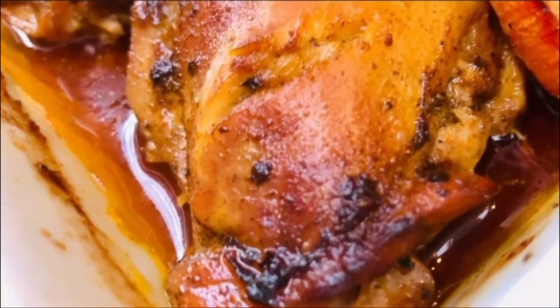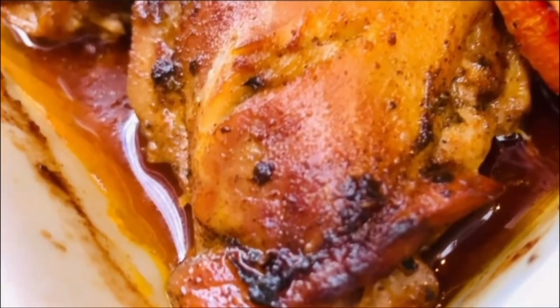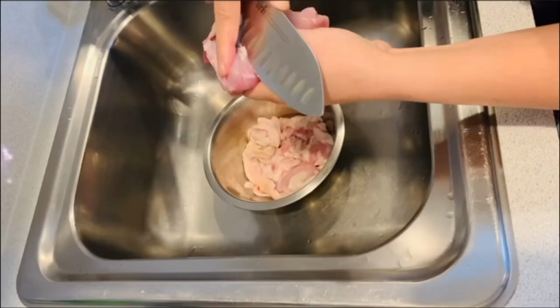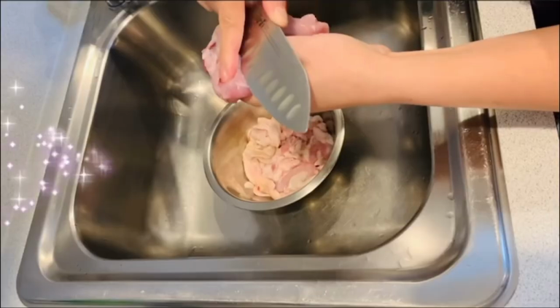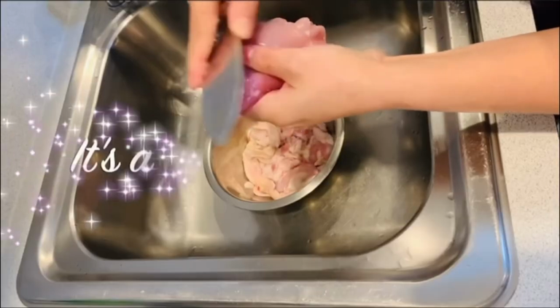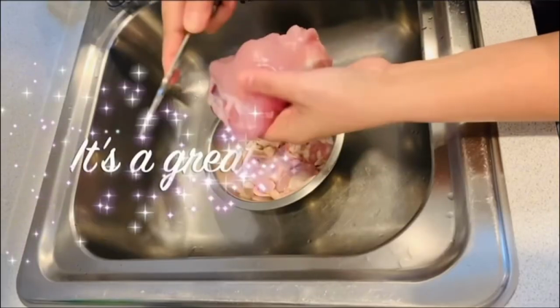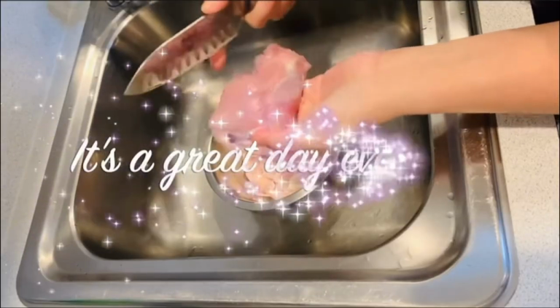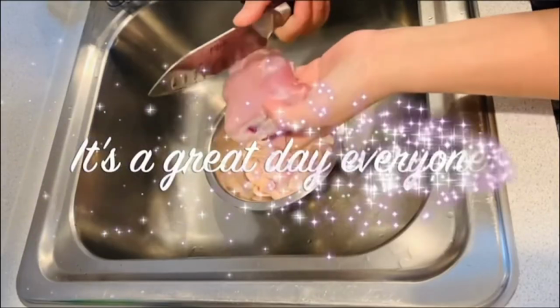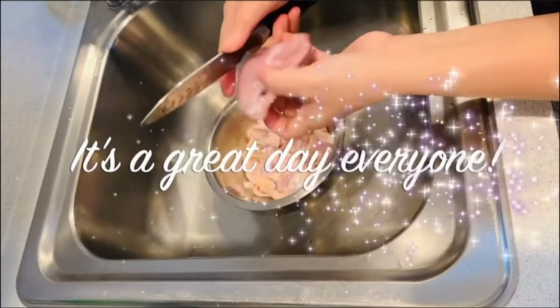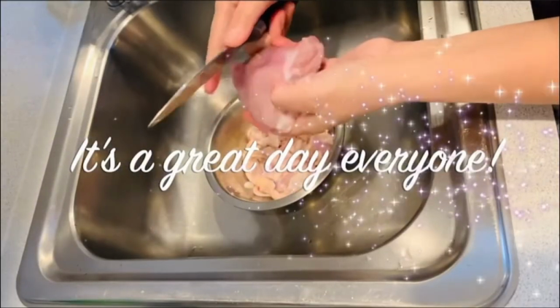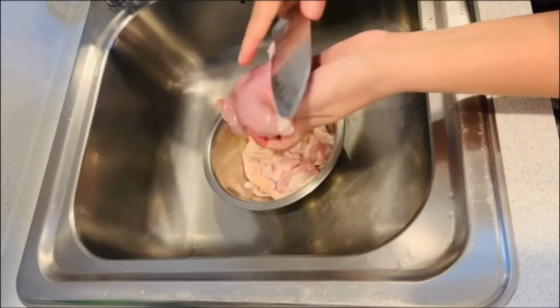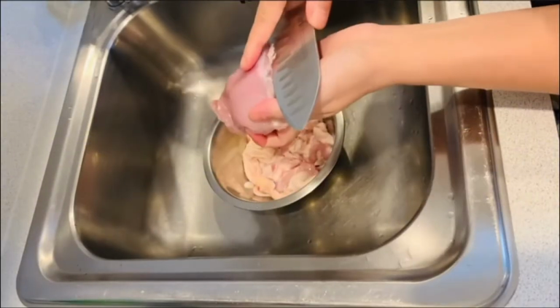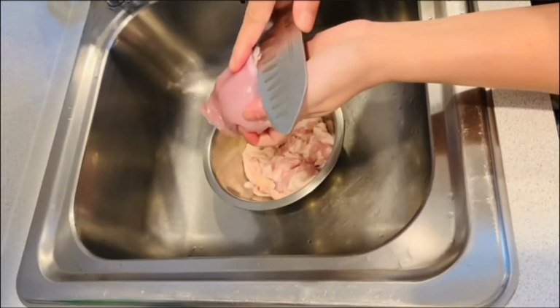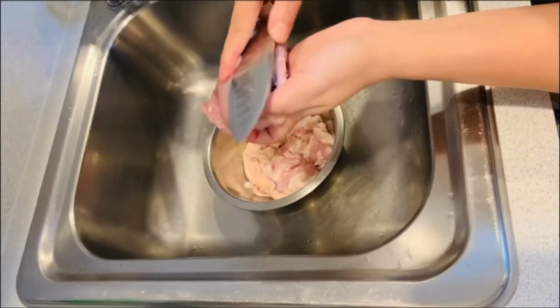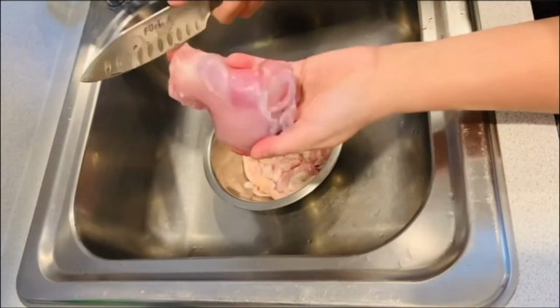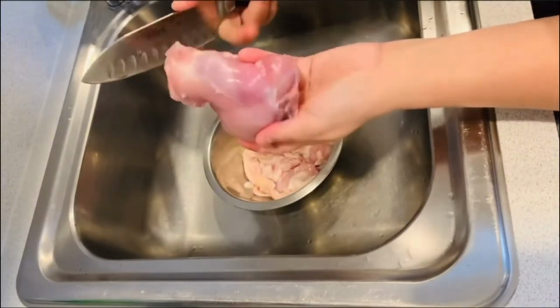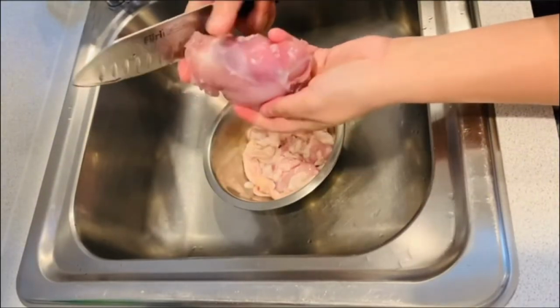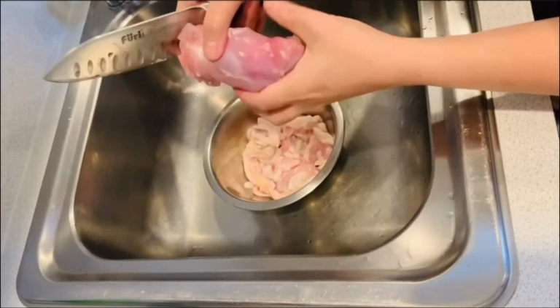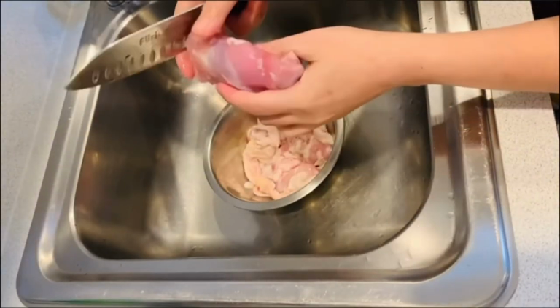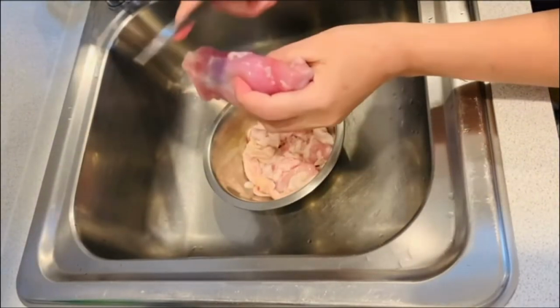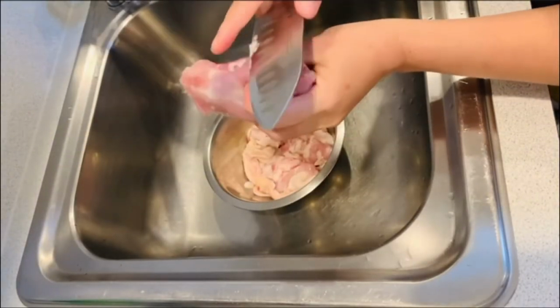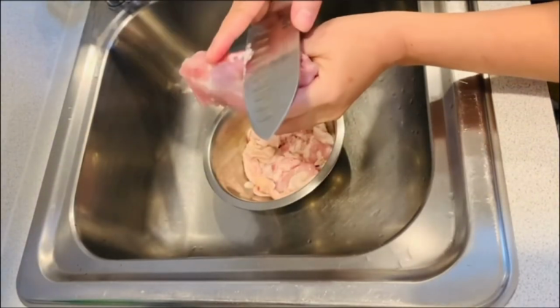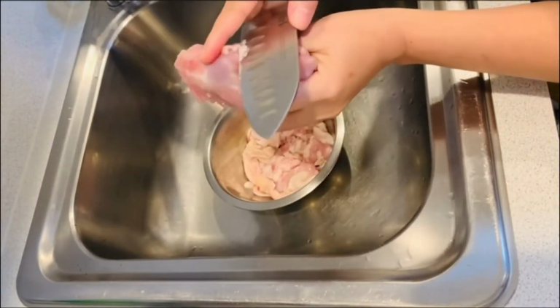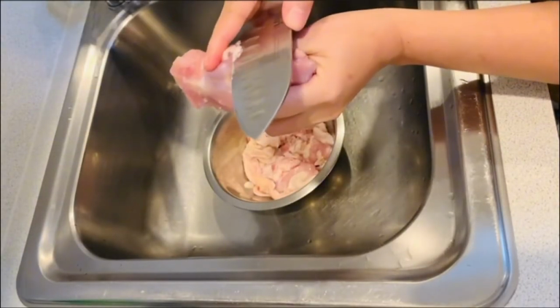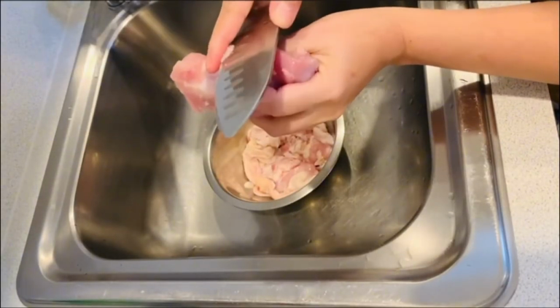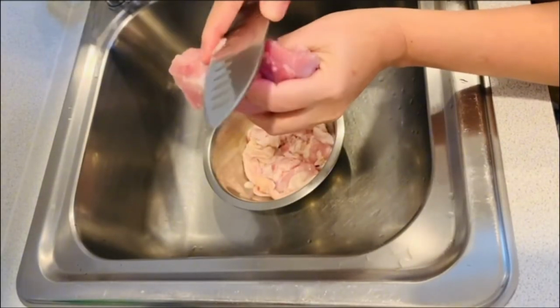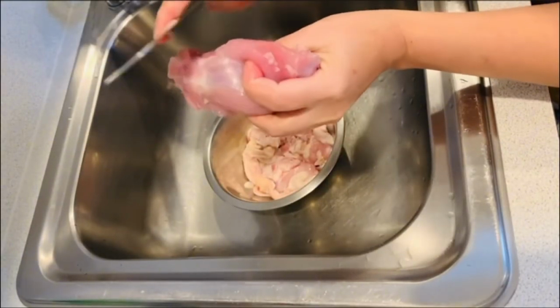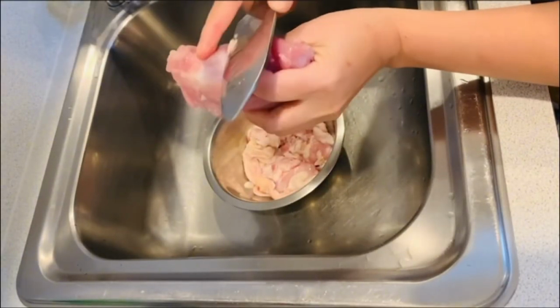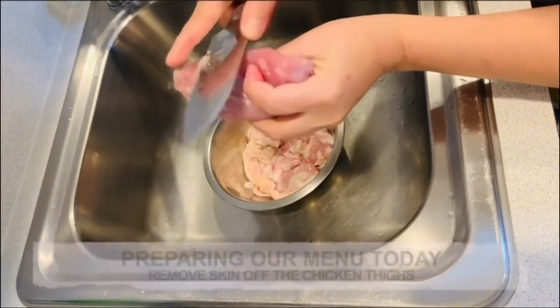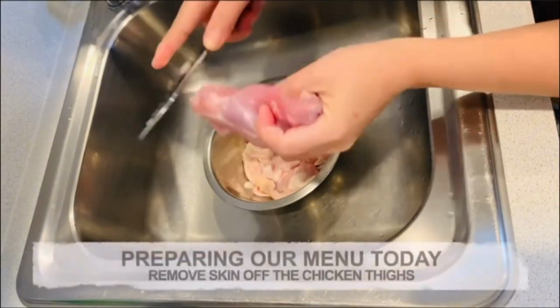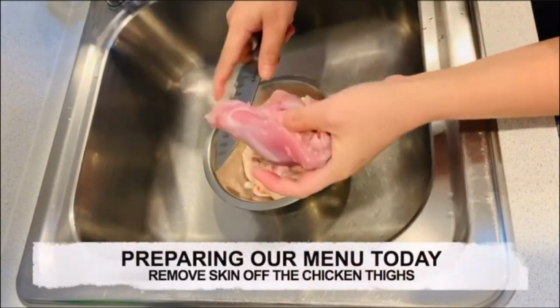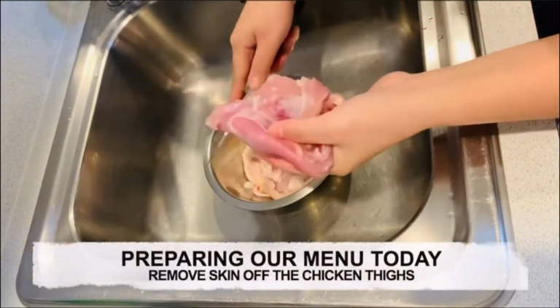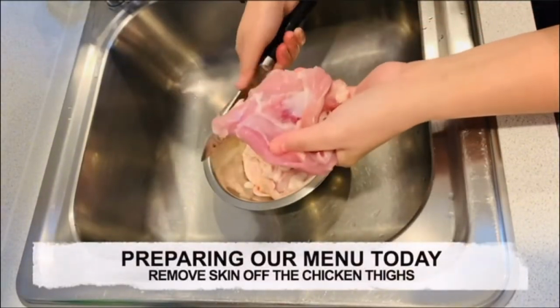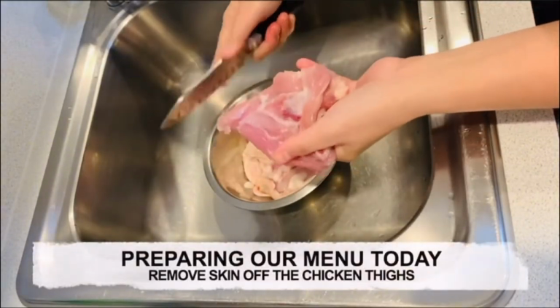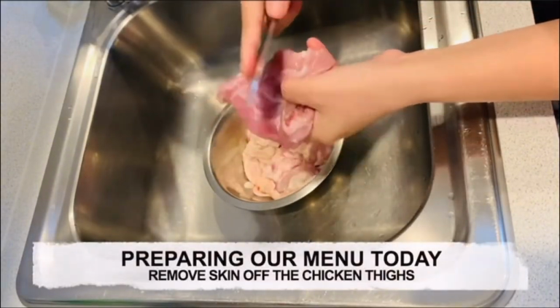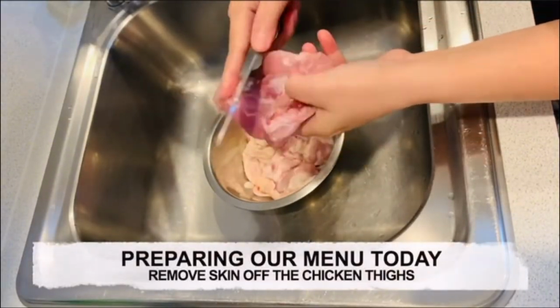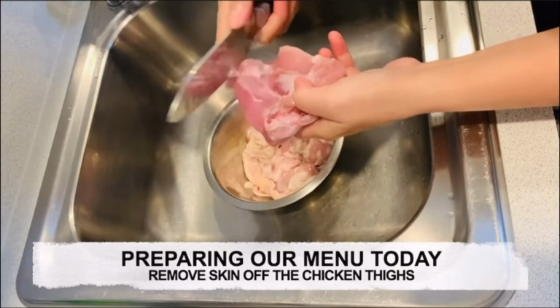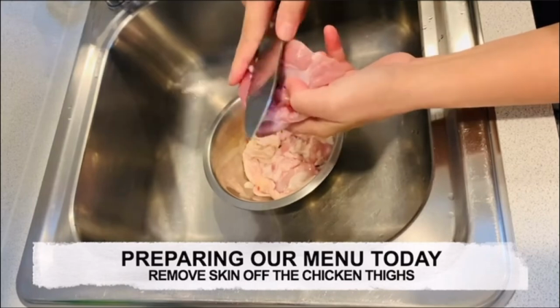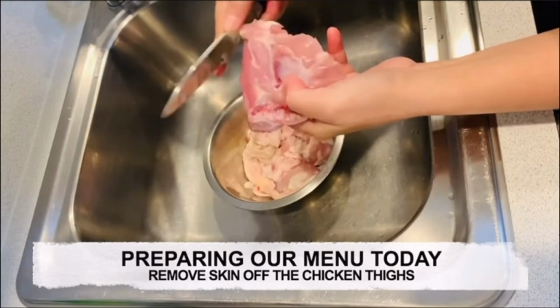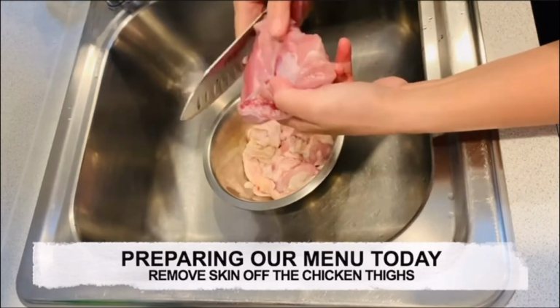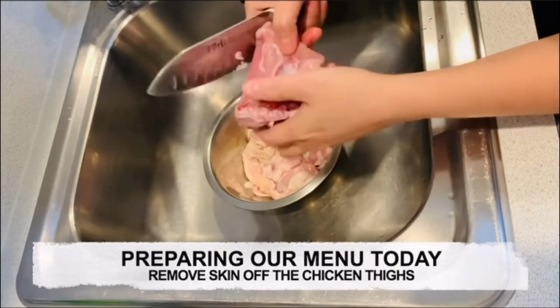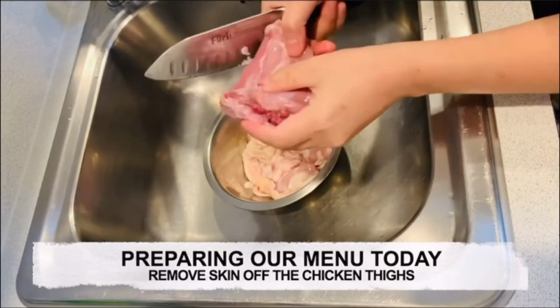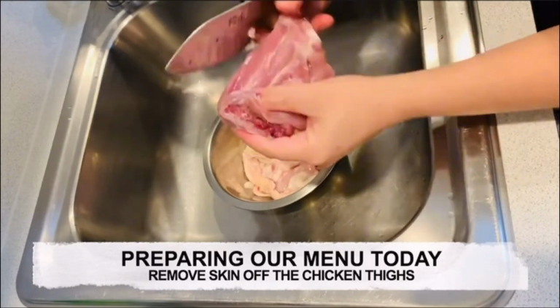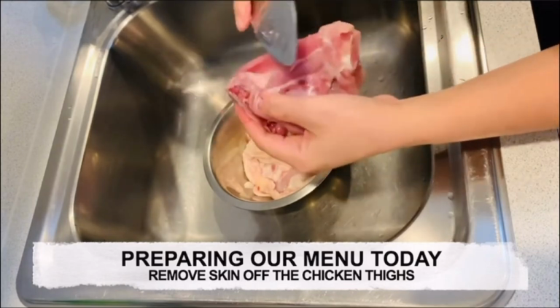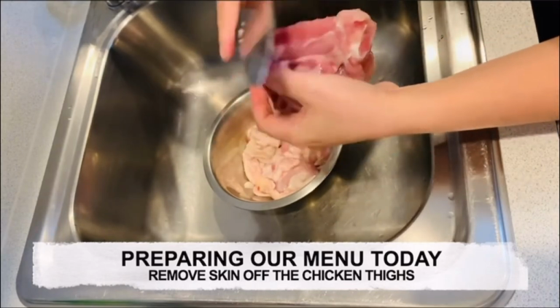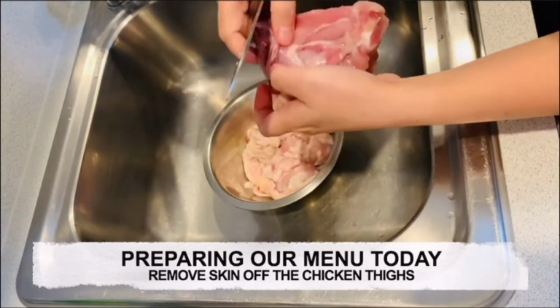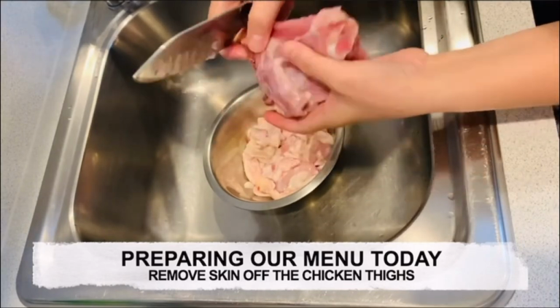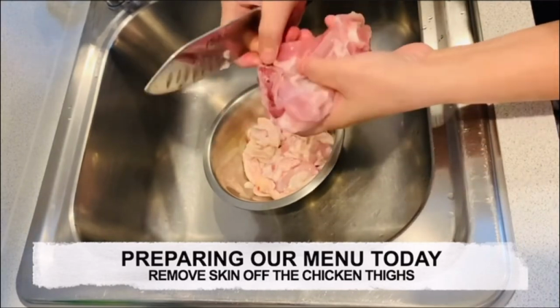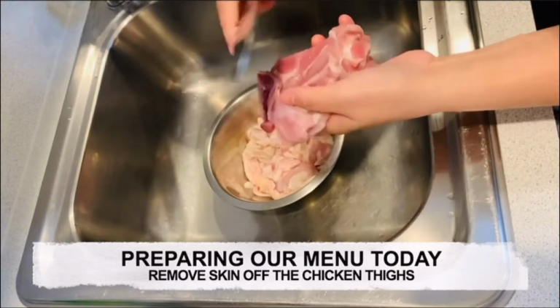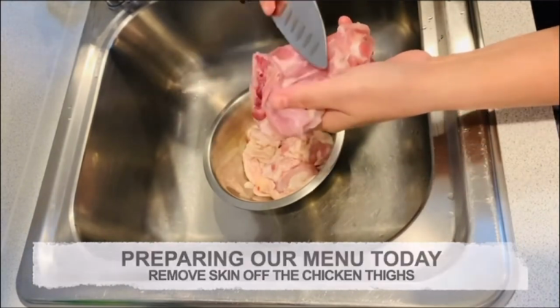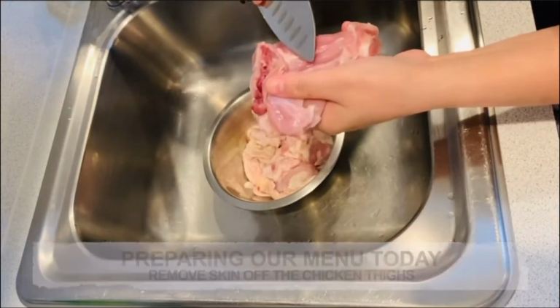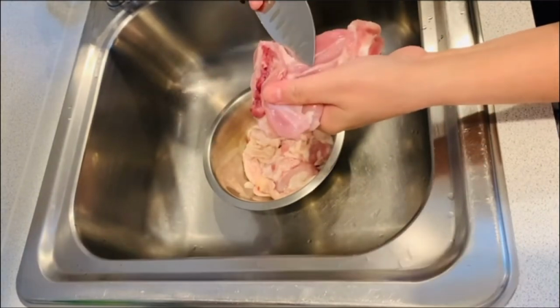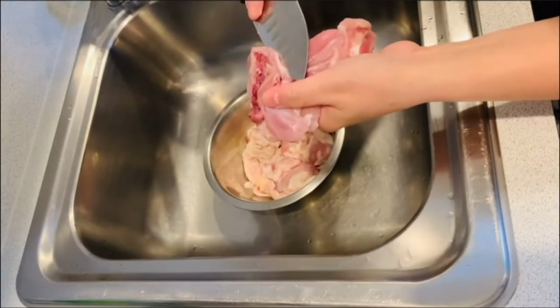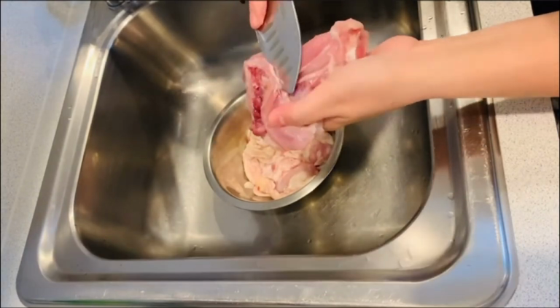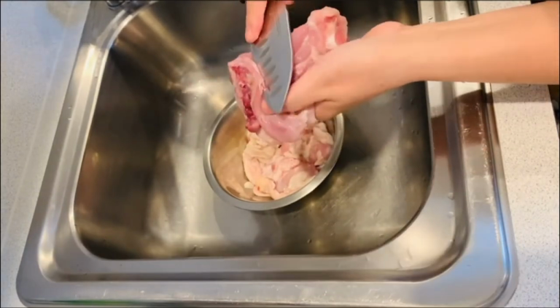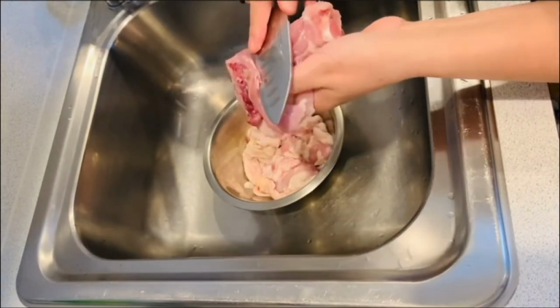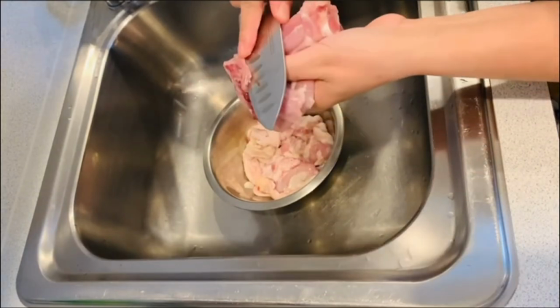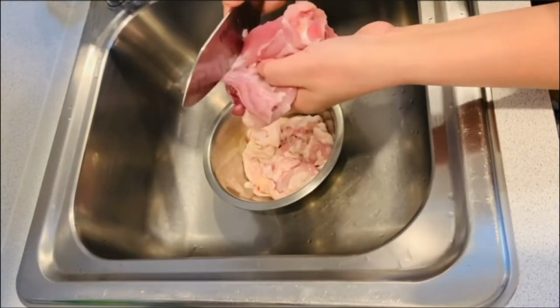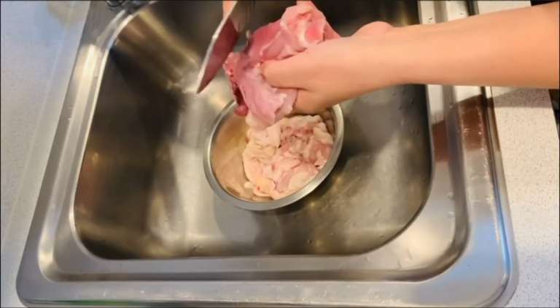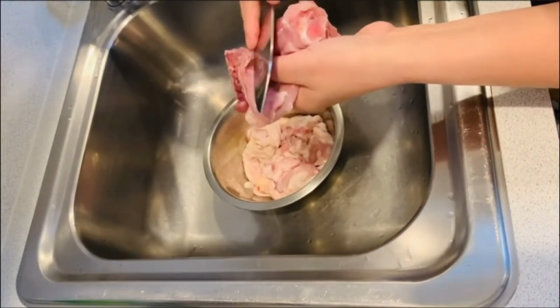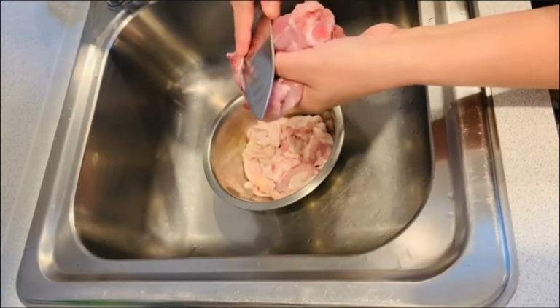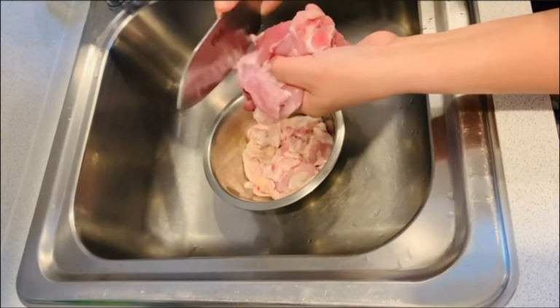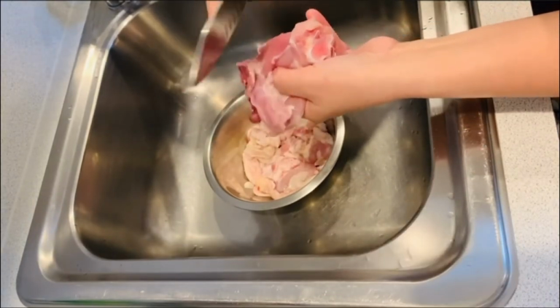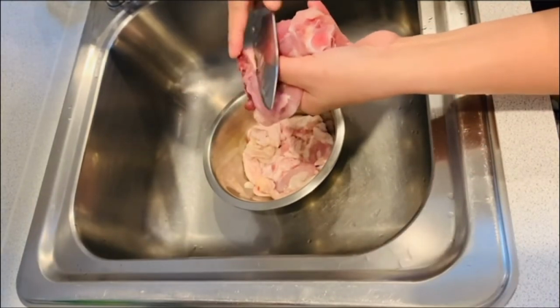It's a great day everyone! Preparing our menu today — remove the skin off the chicken thighs.